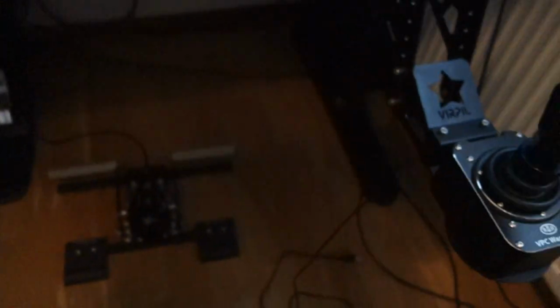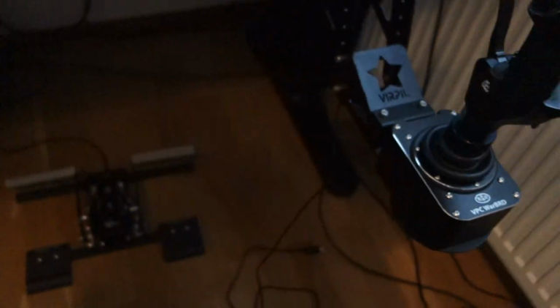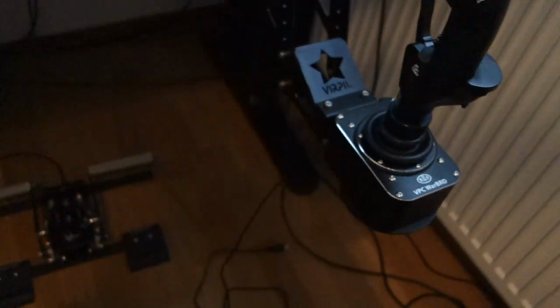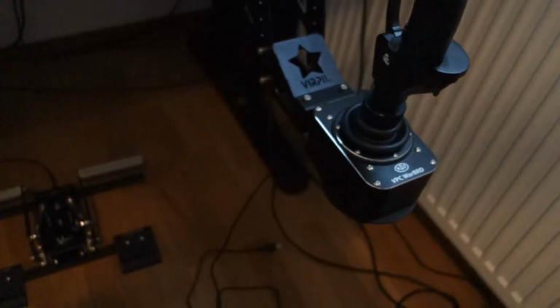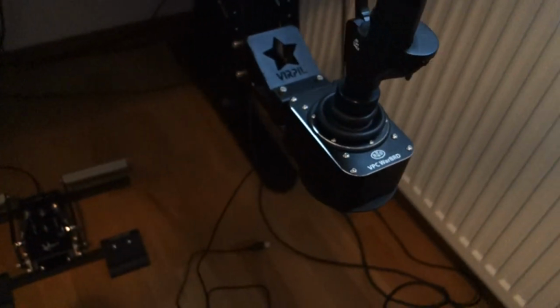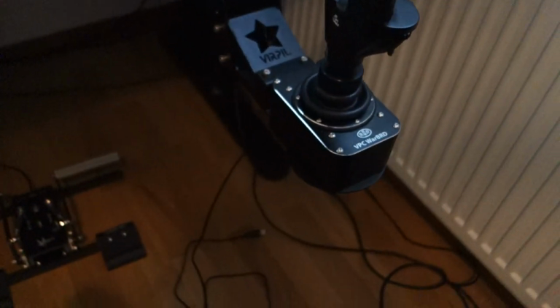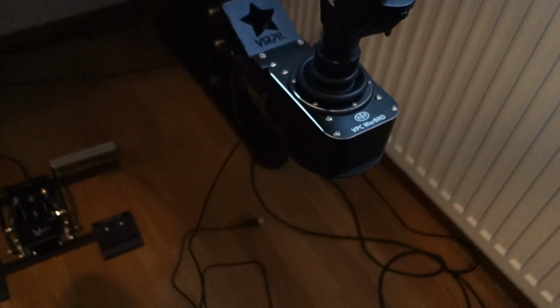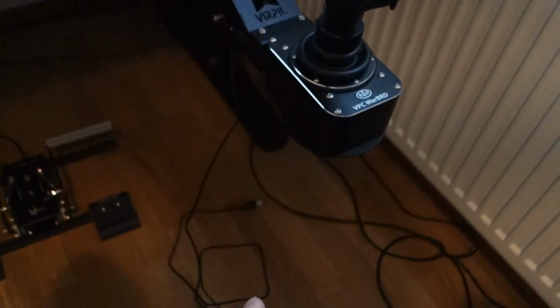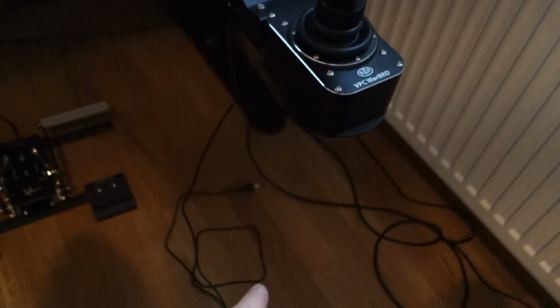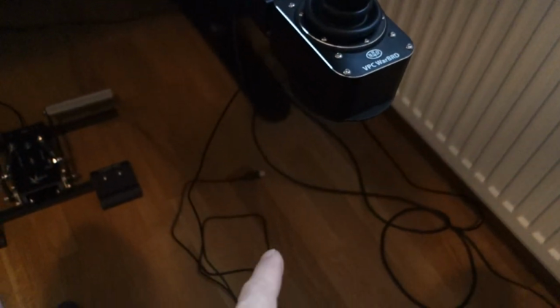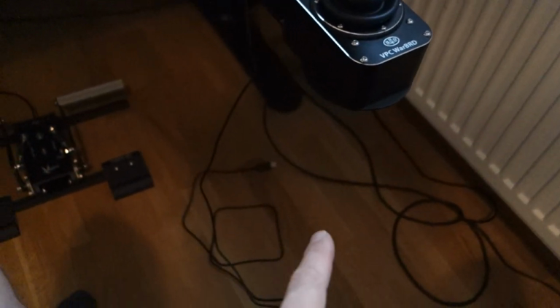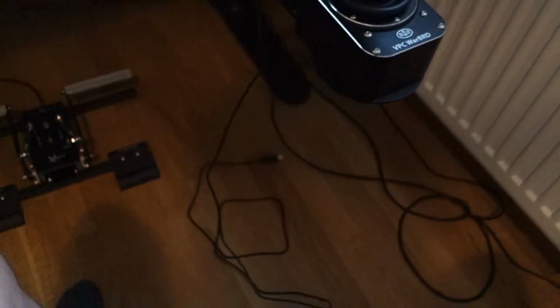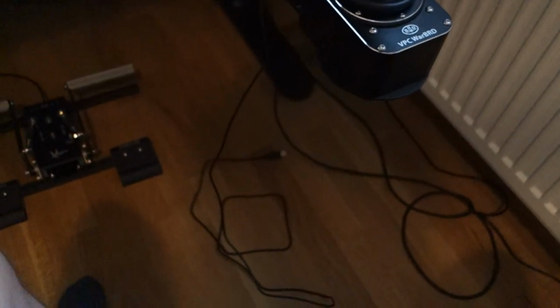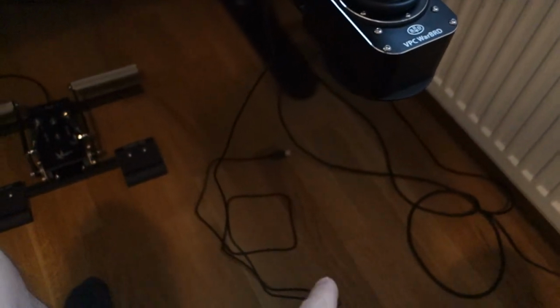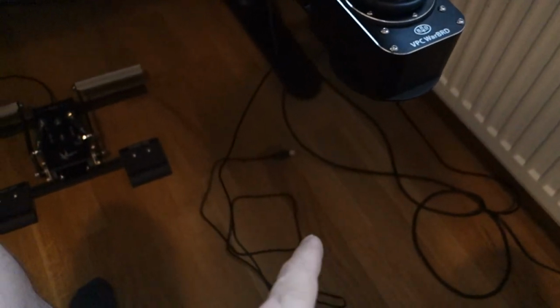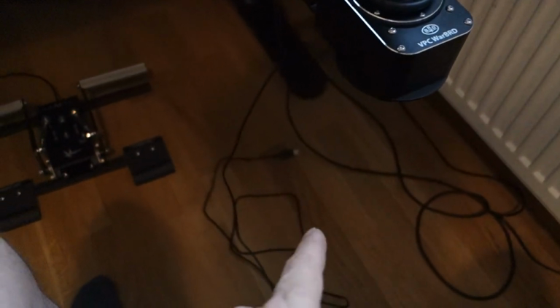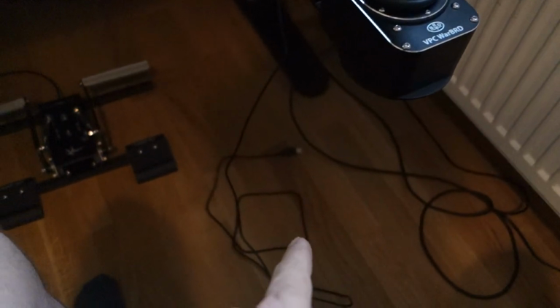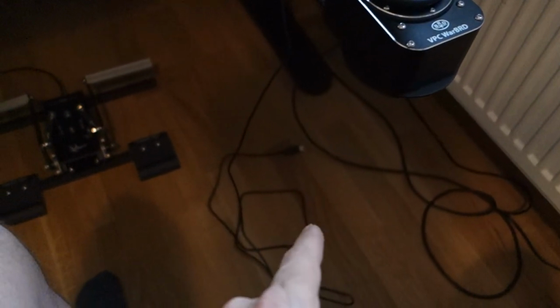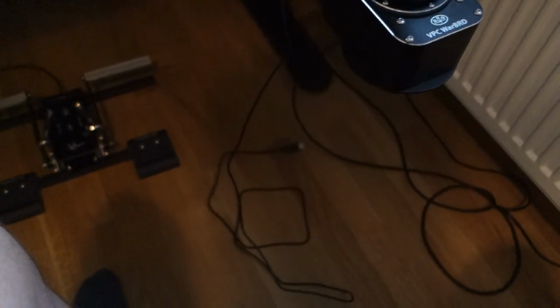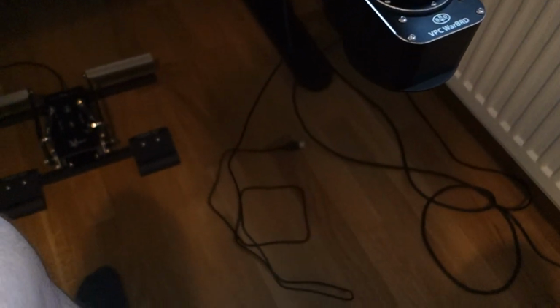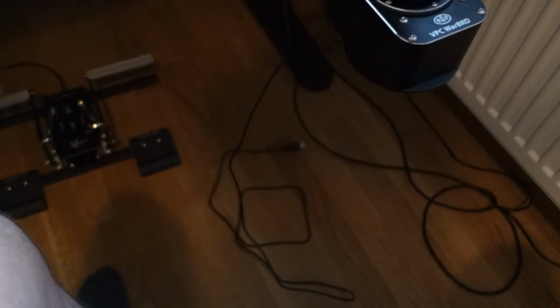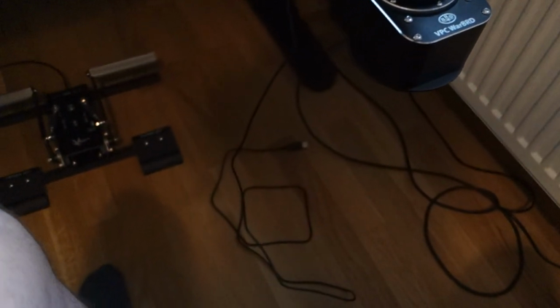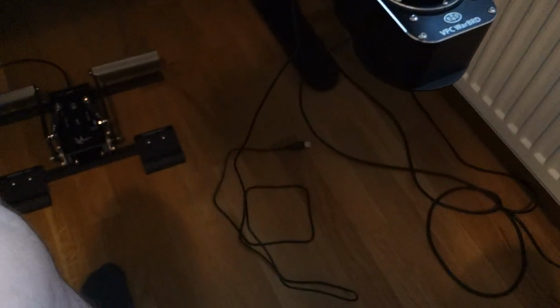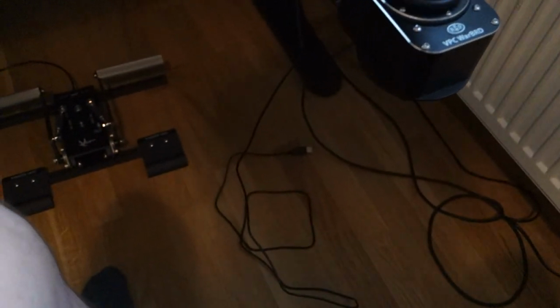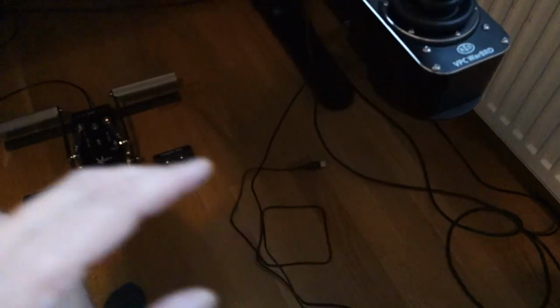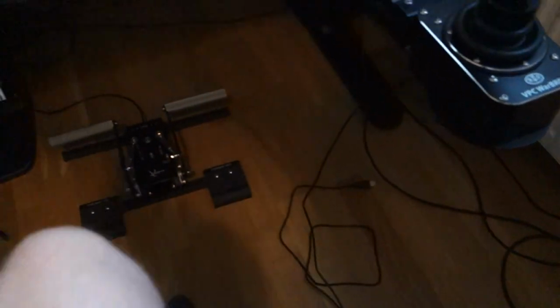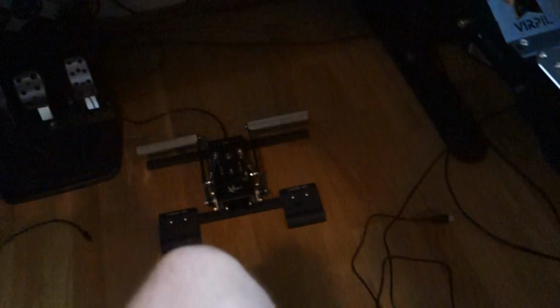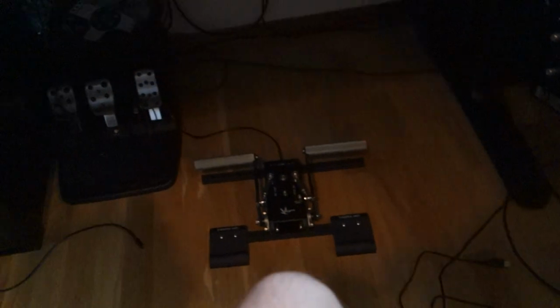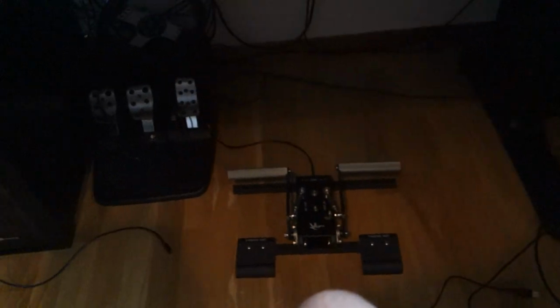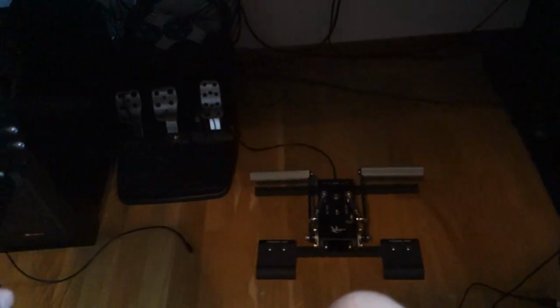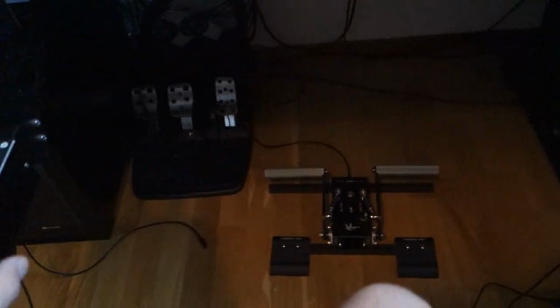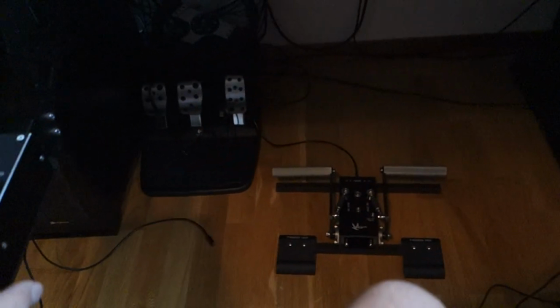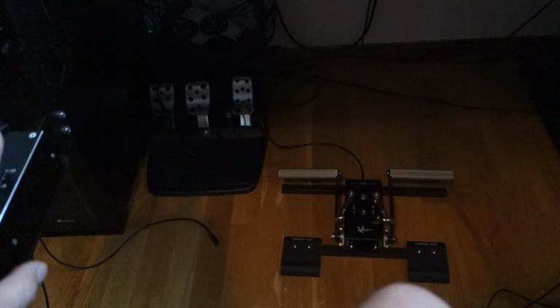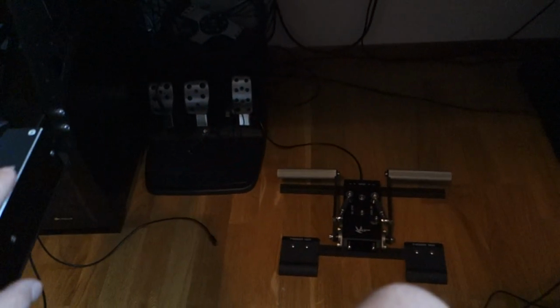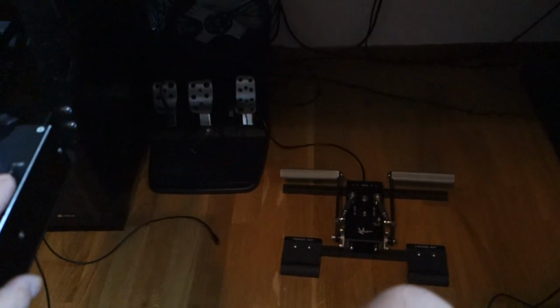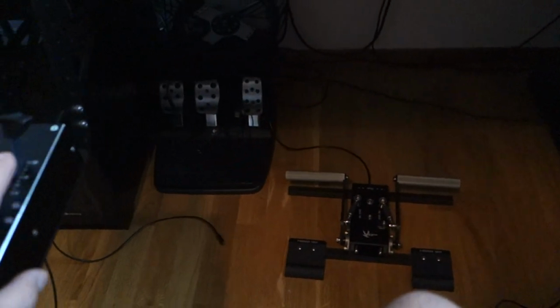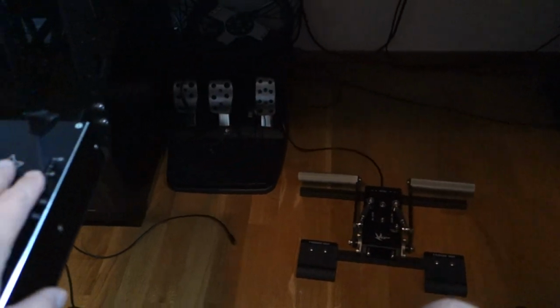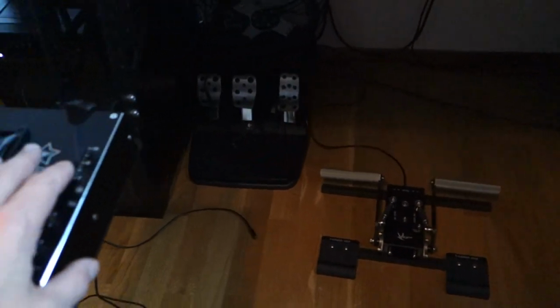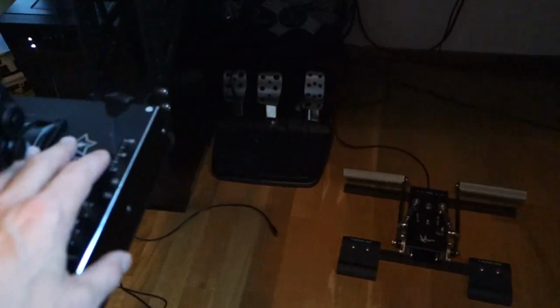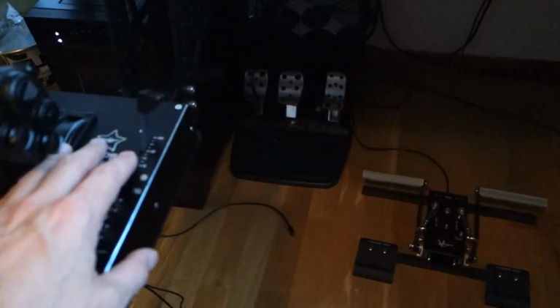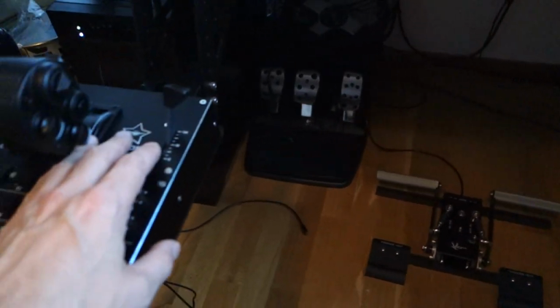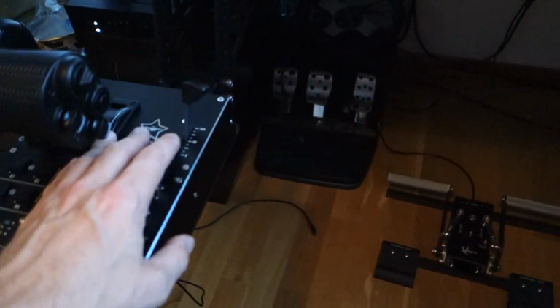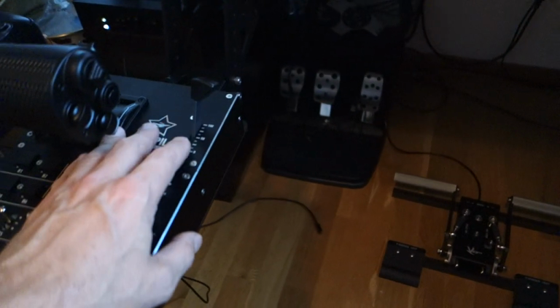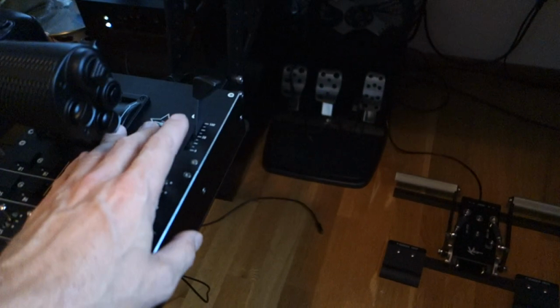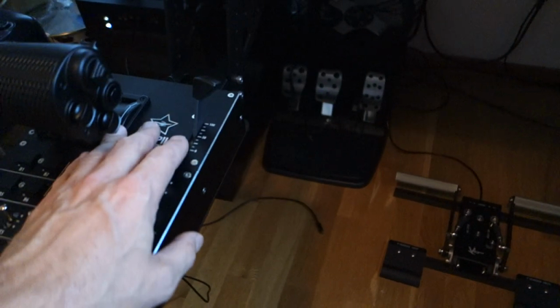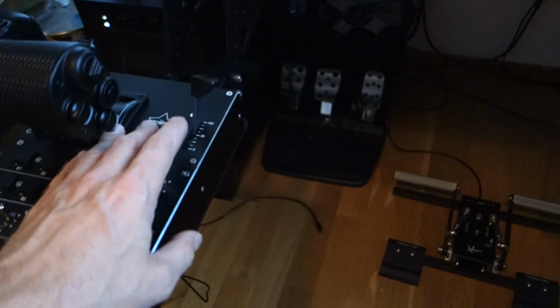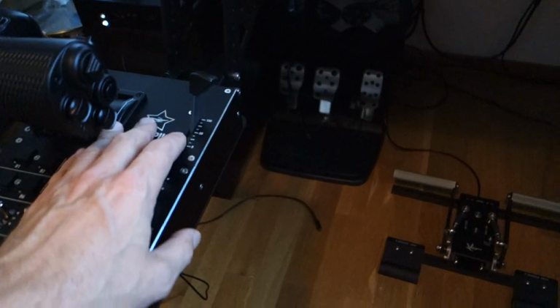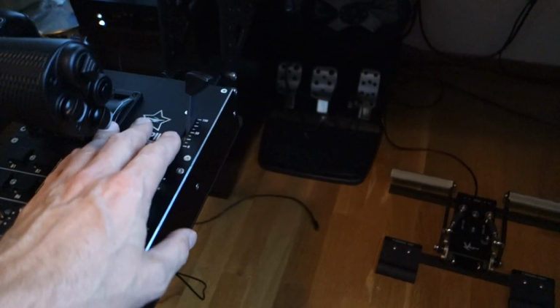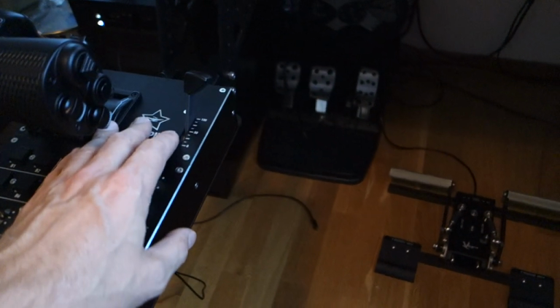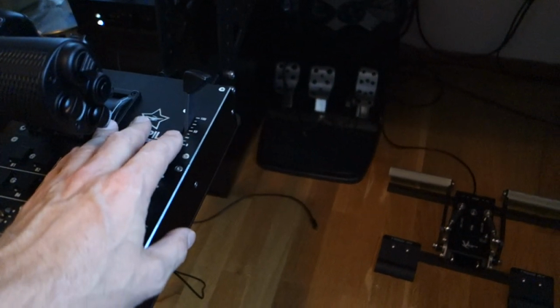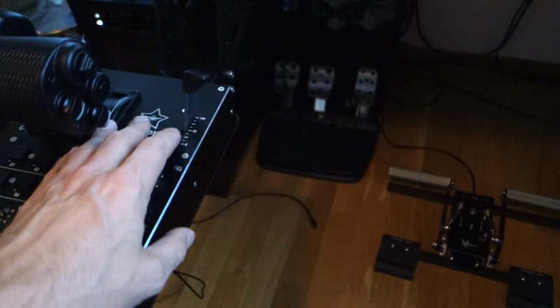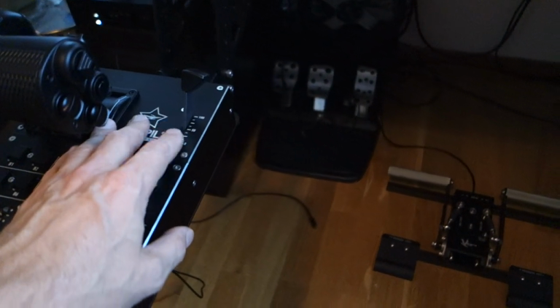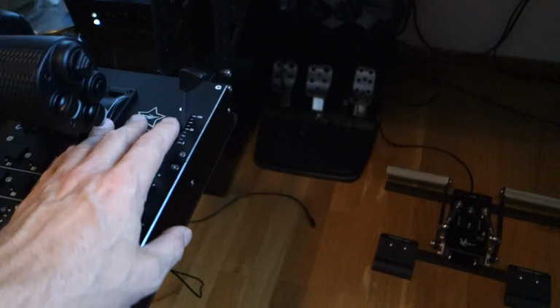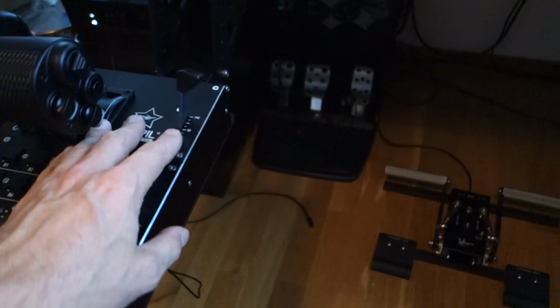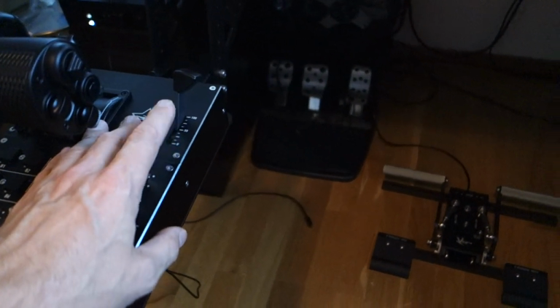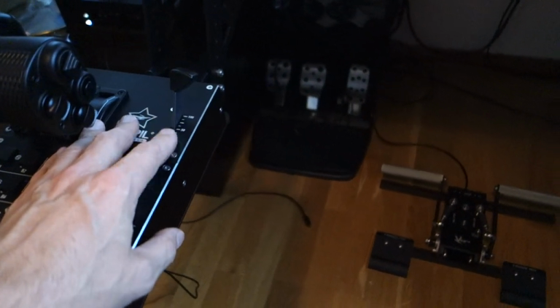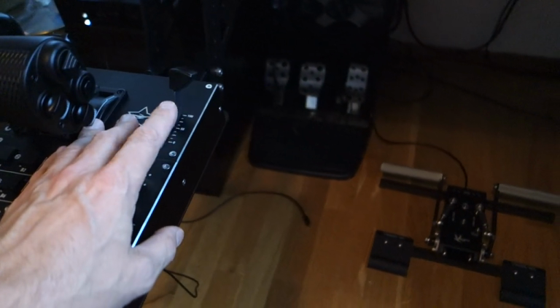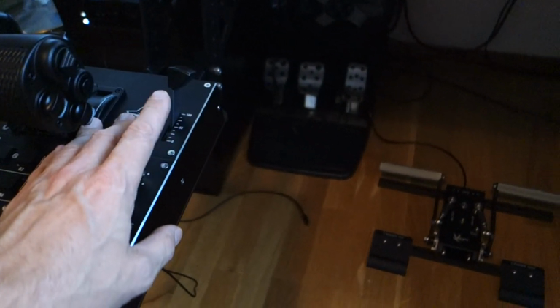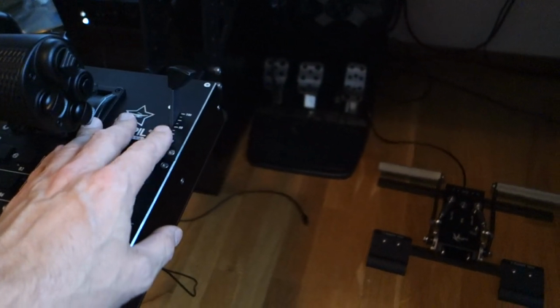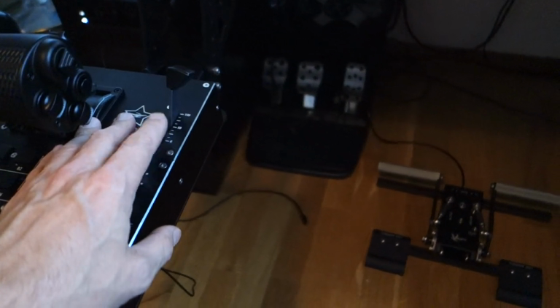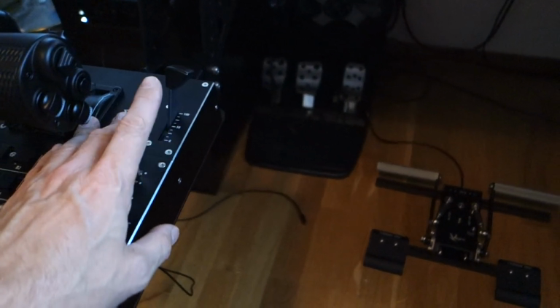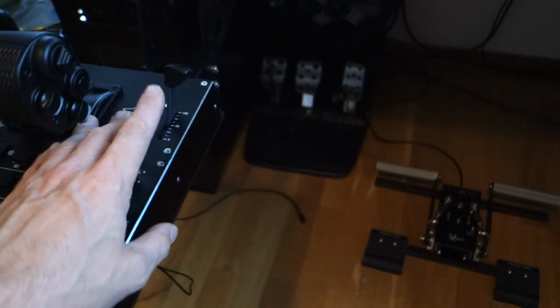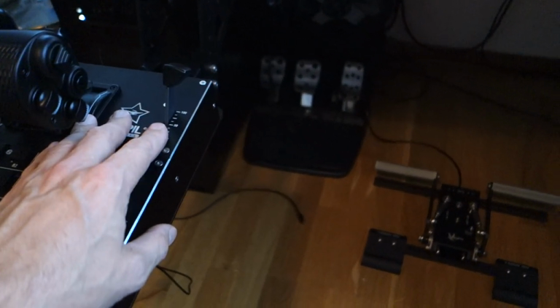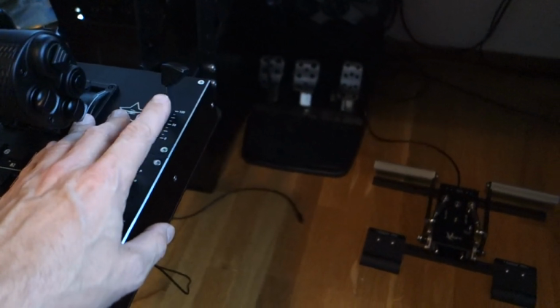I also didn't know about the length of the USB cables. For both of these it's 2 meters, which is great.